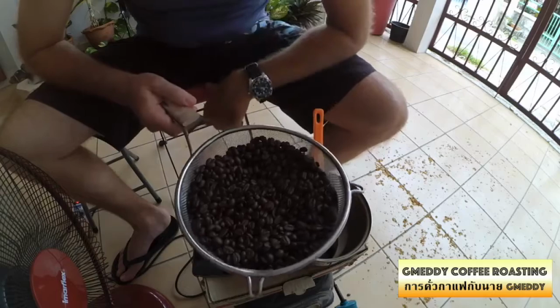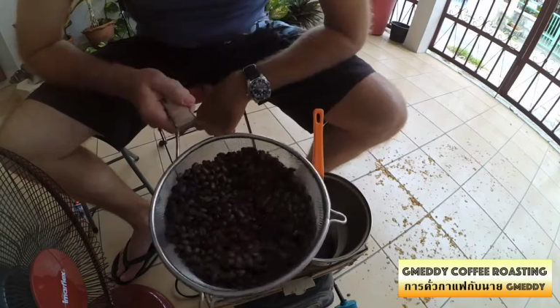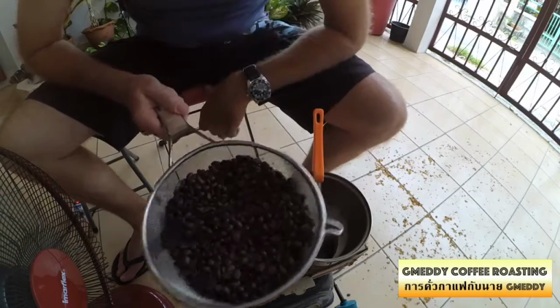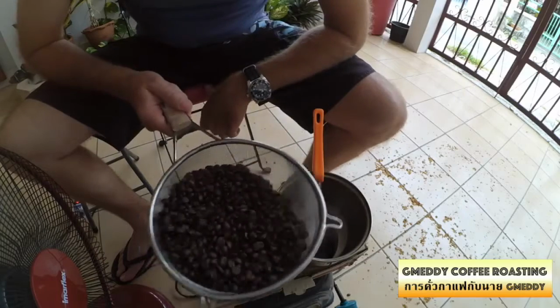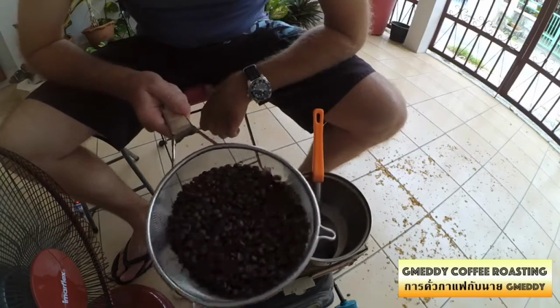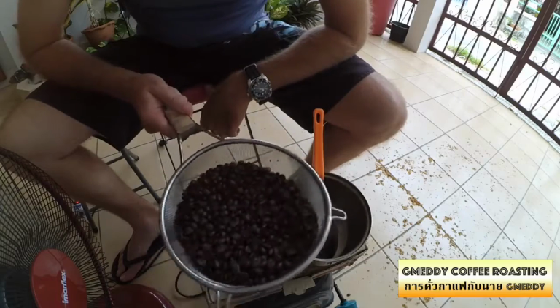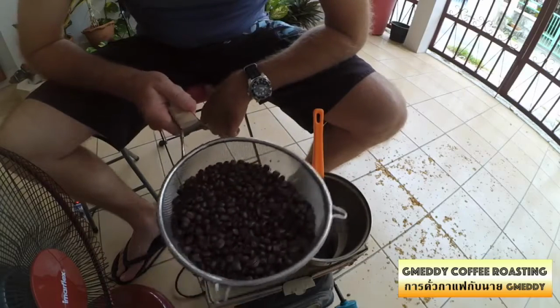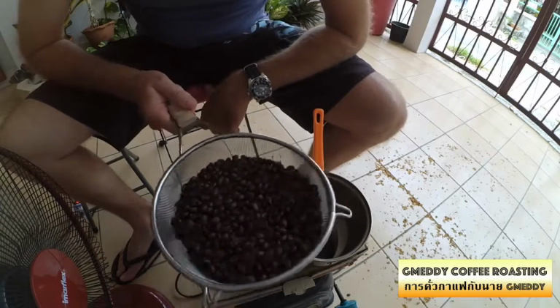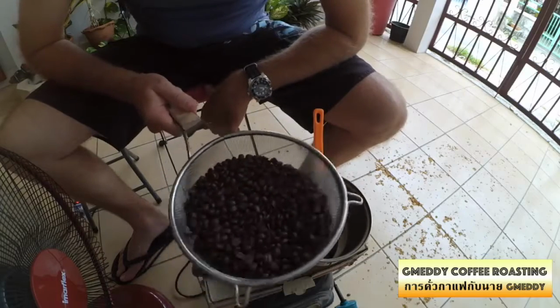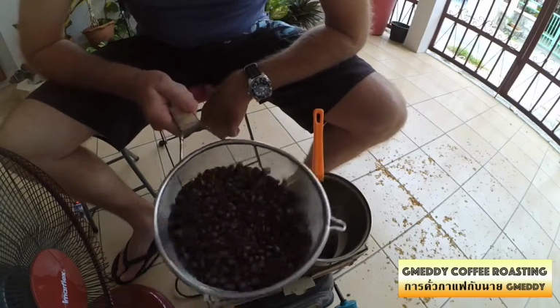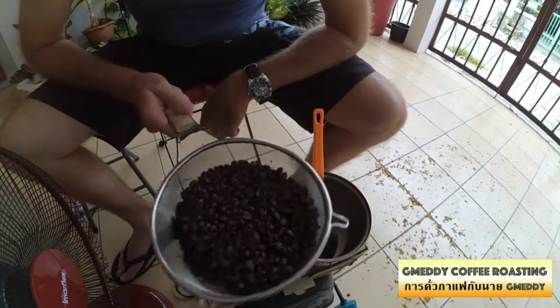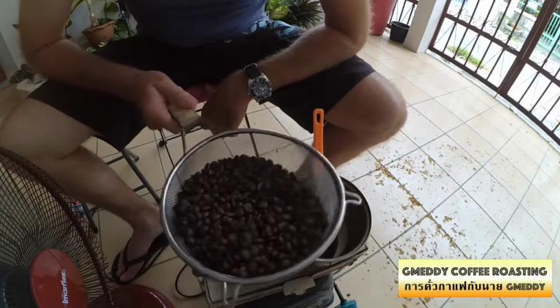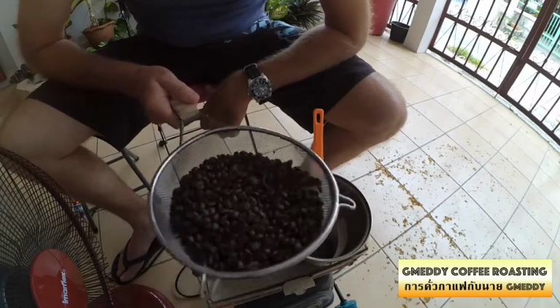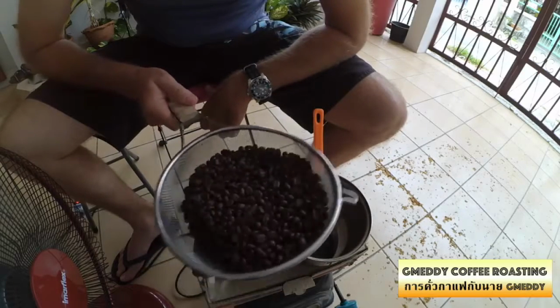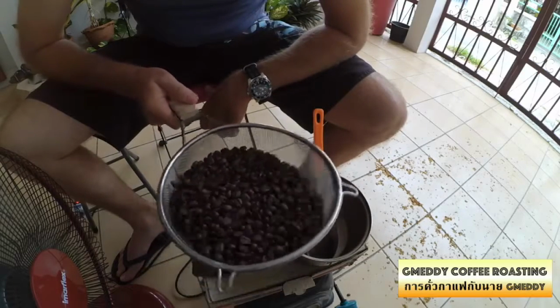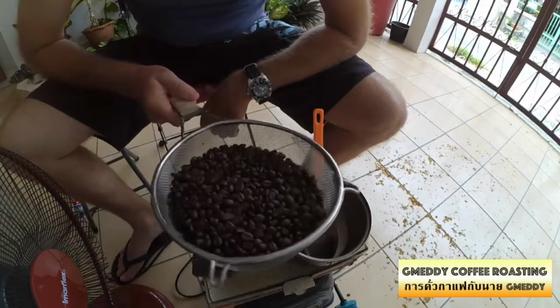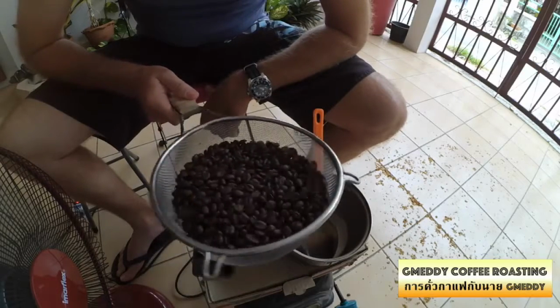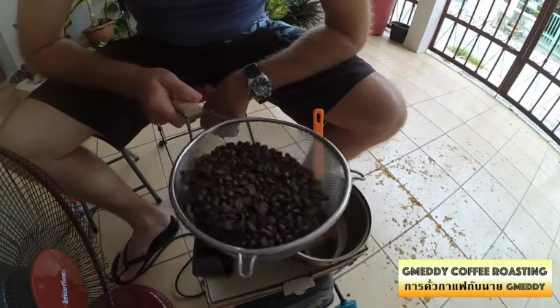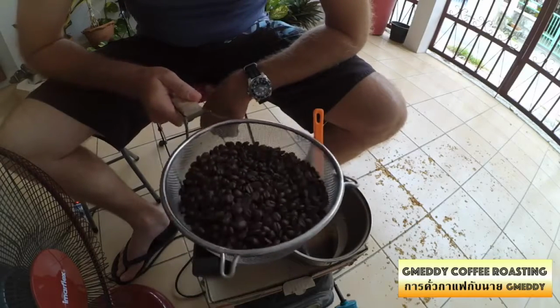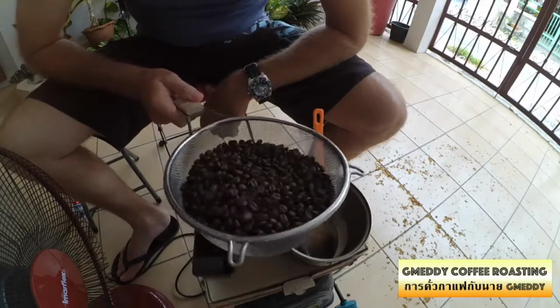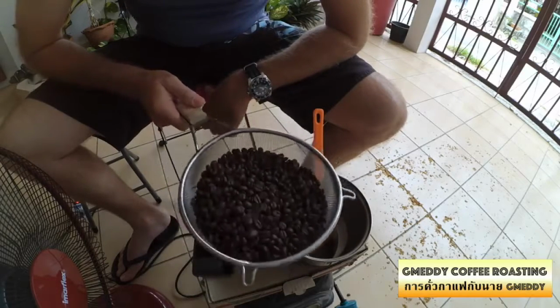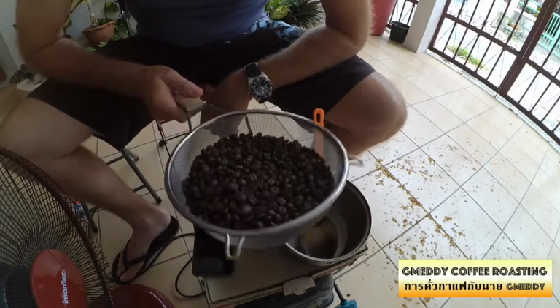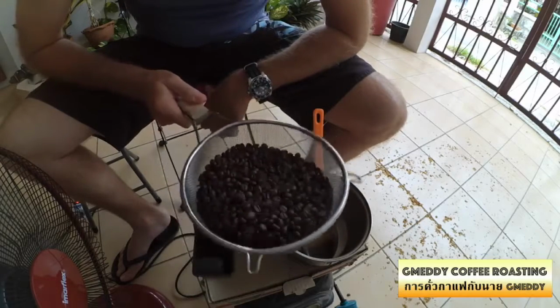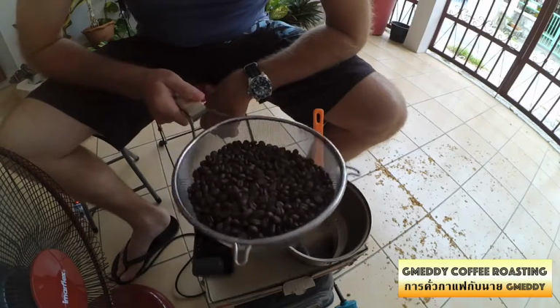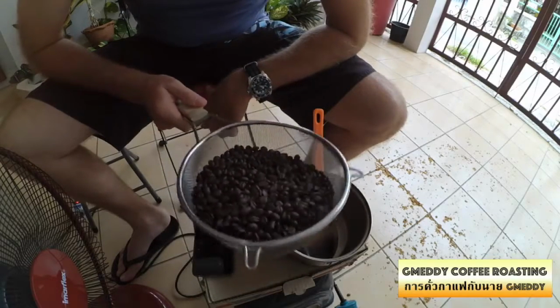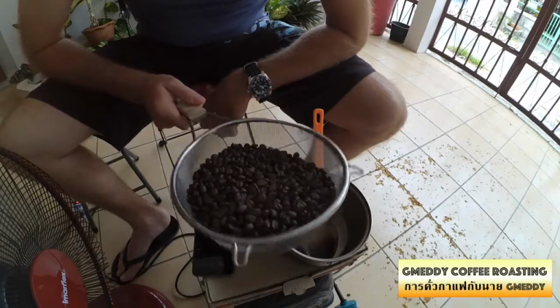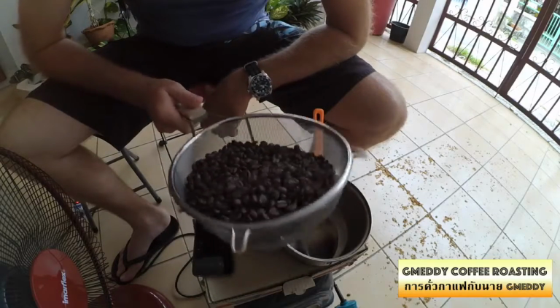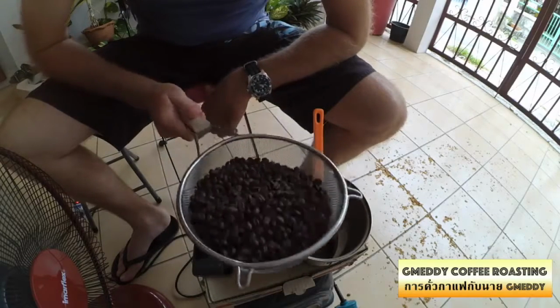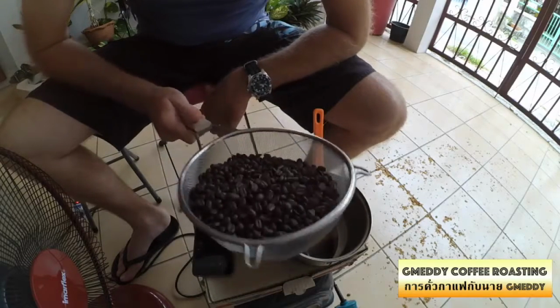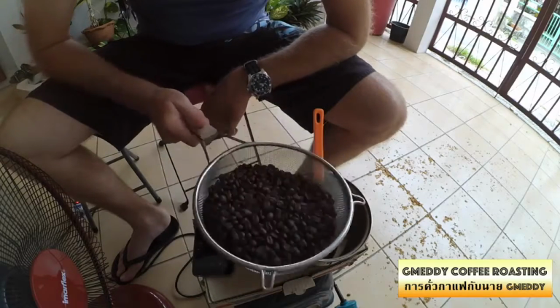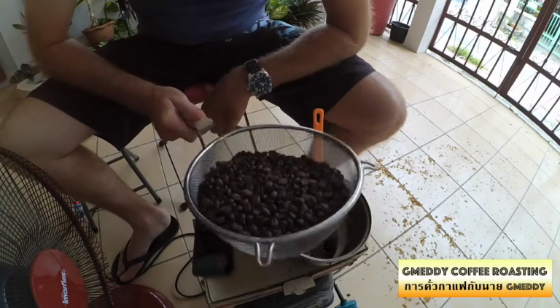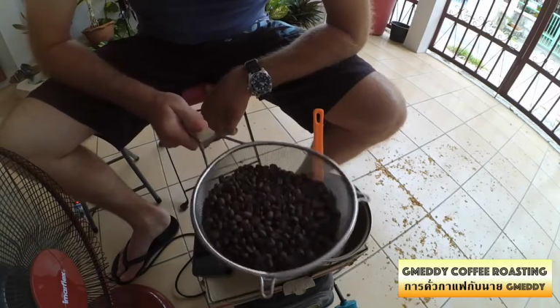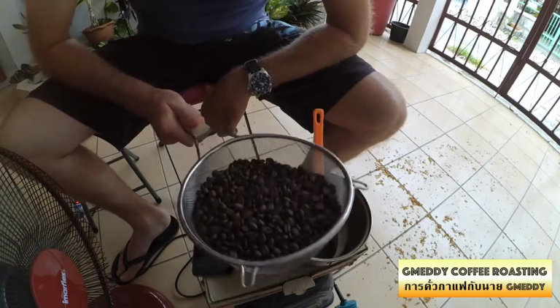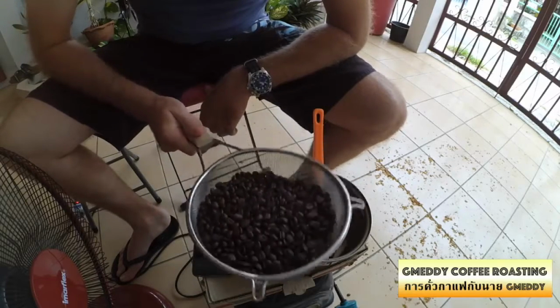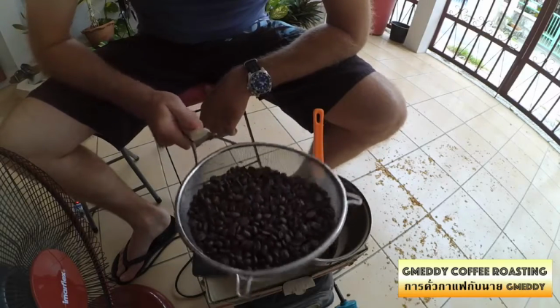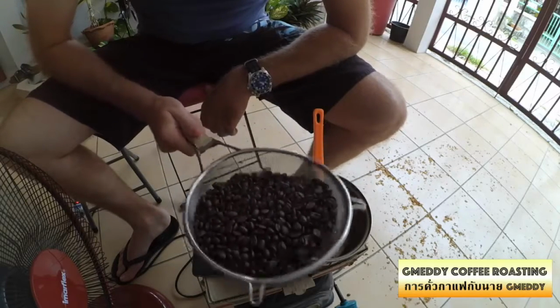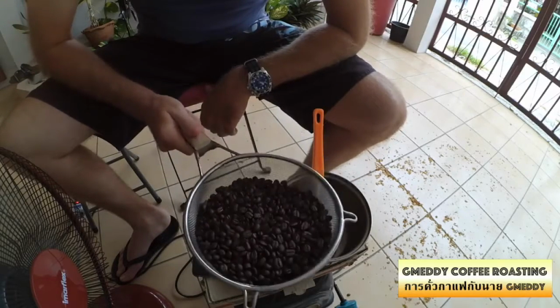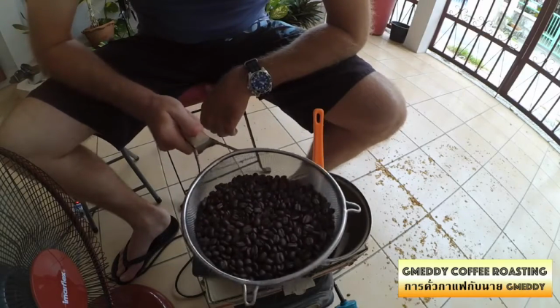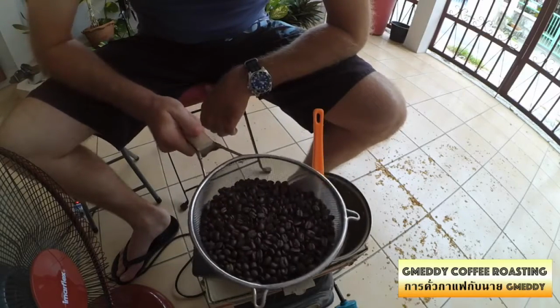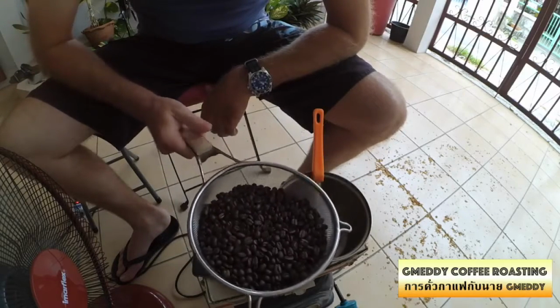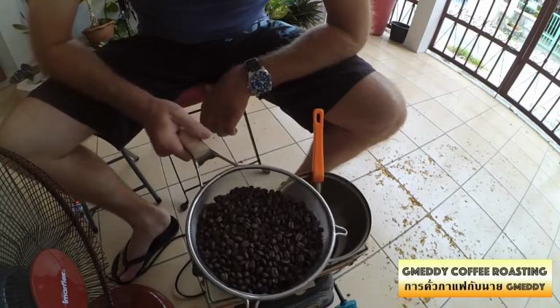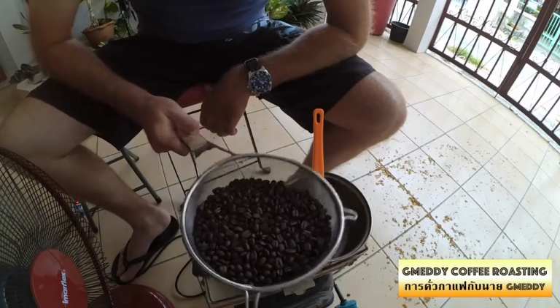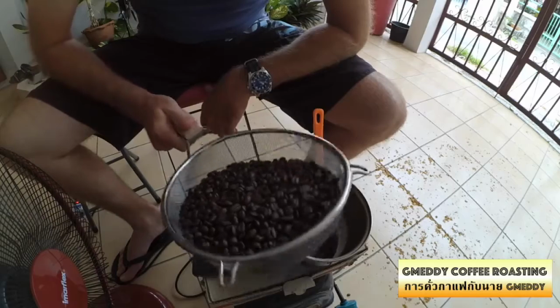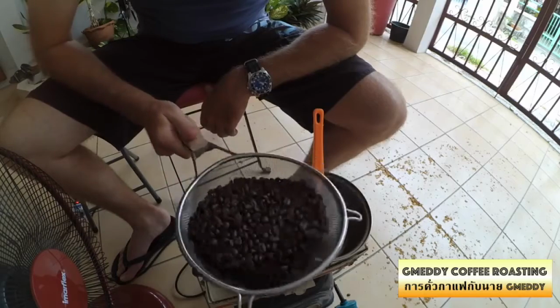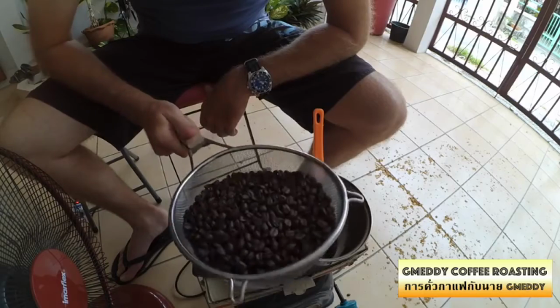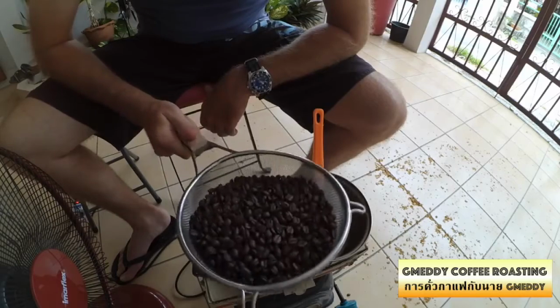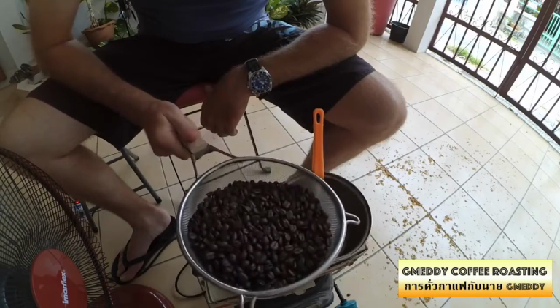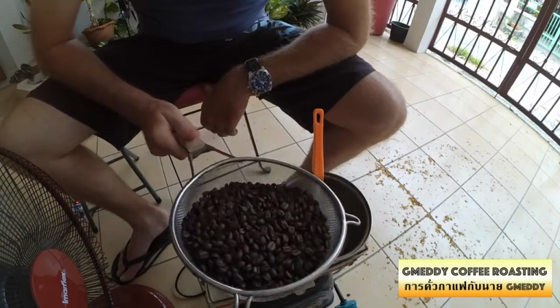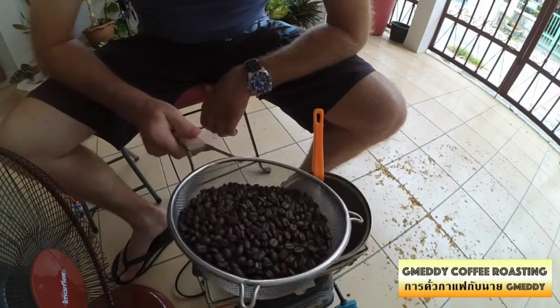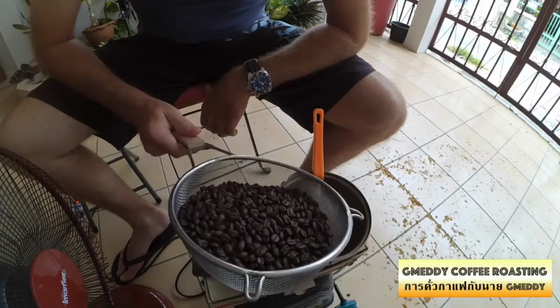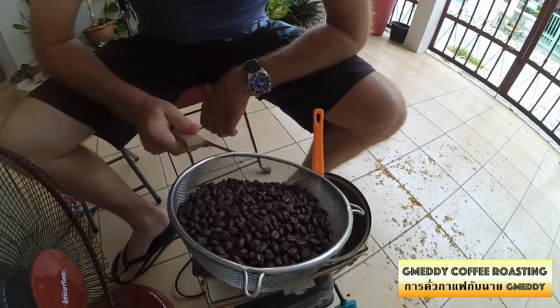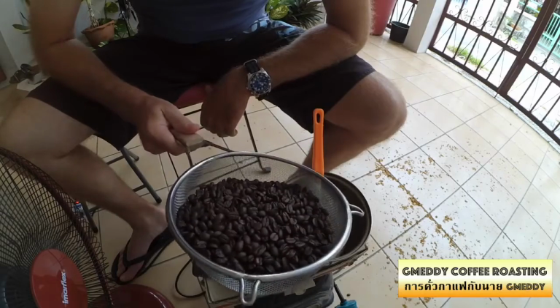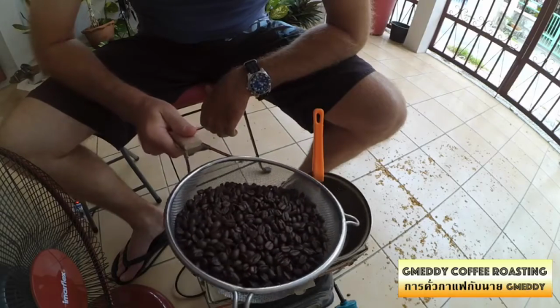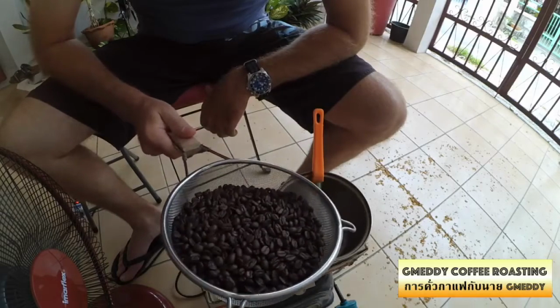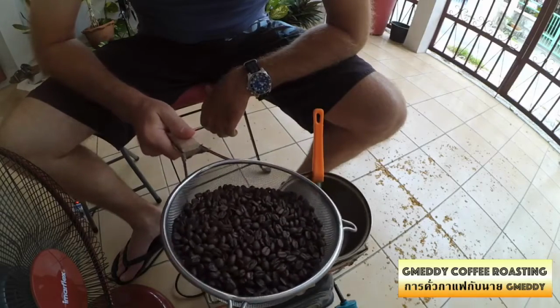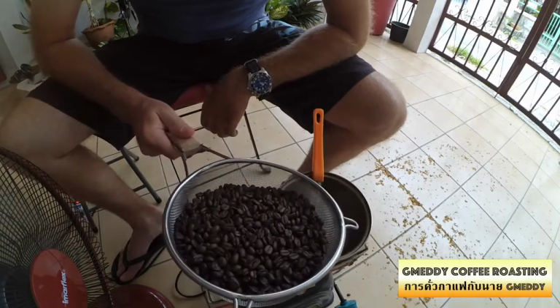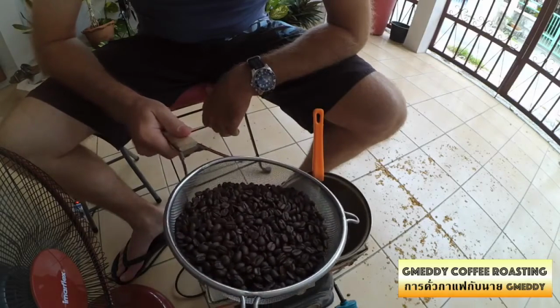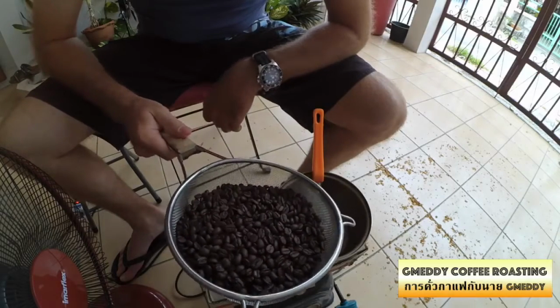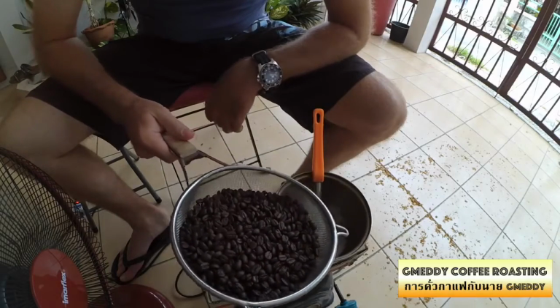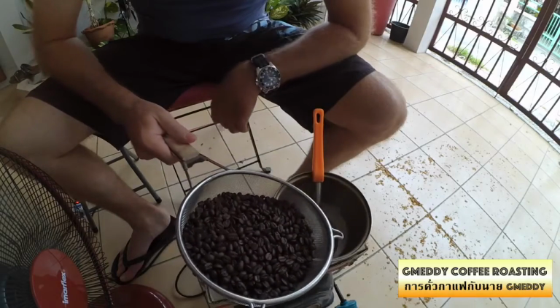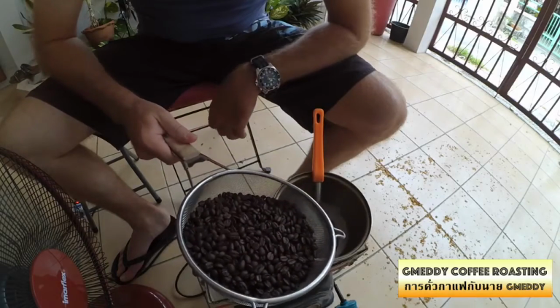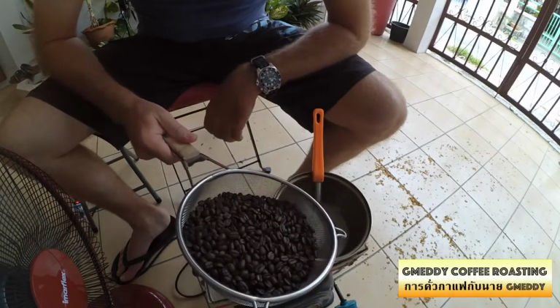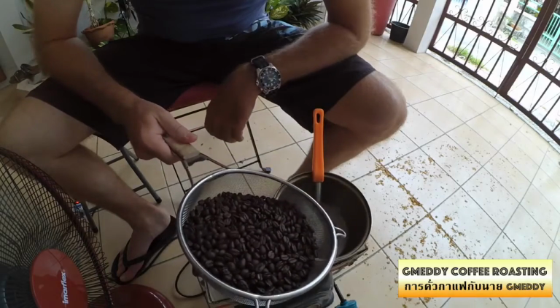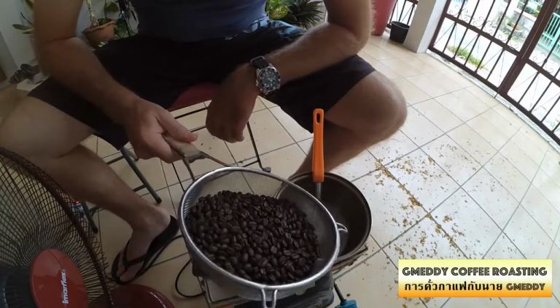What do you reckon? So that's it. We'll be having this for coffee tomorrow morning.